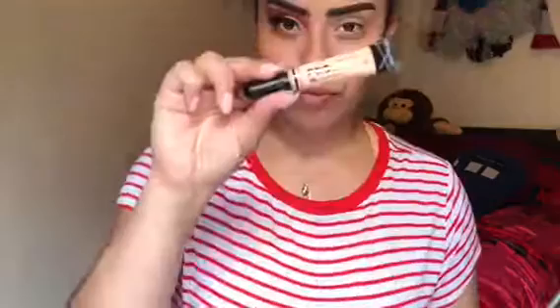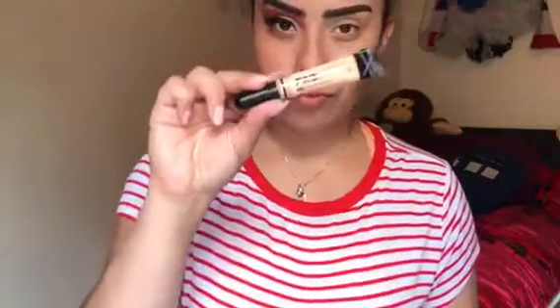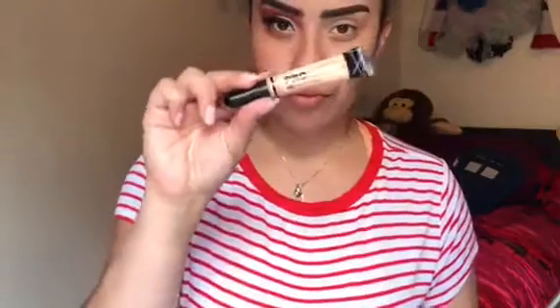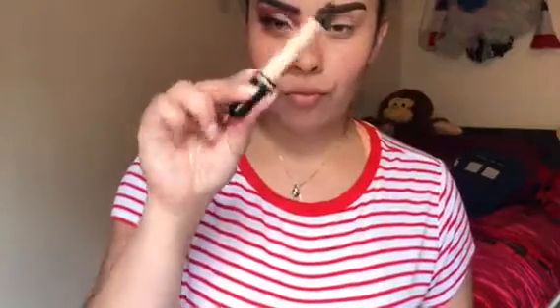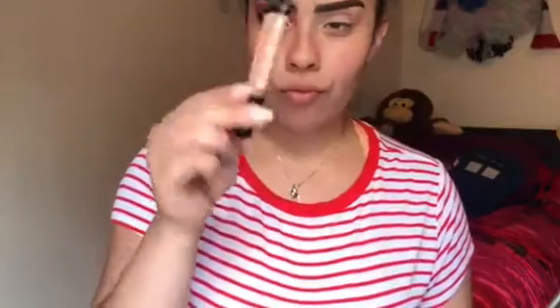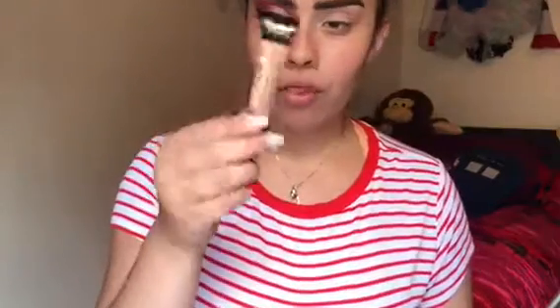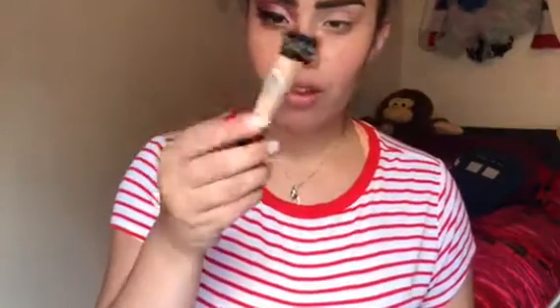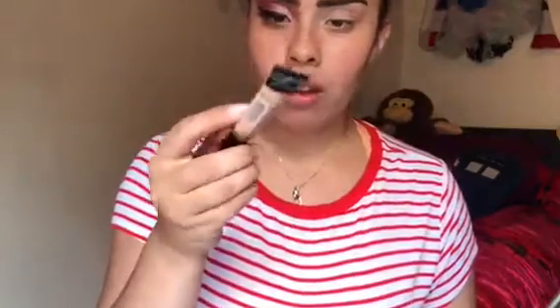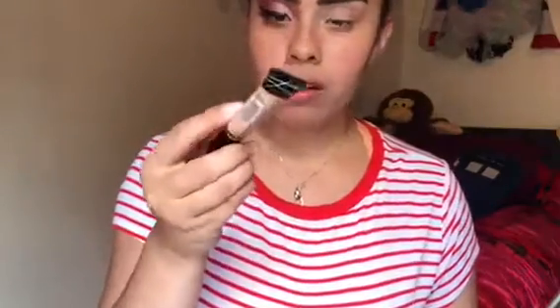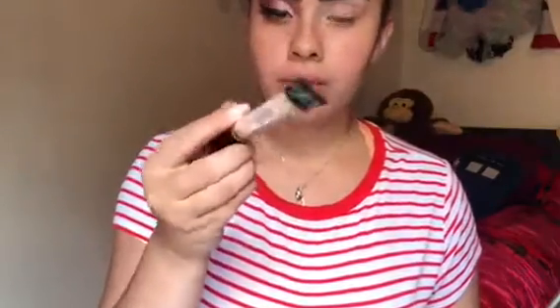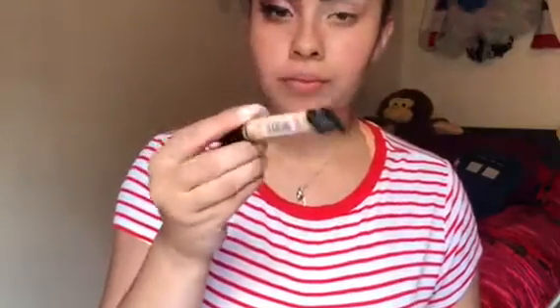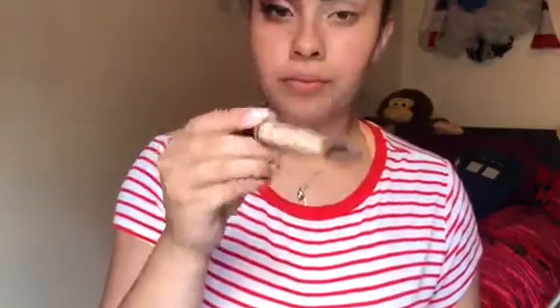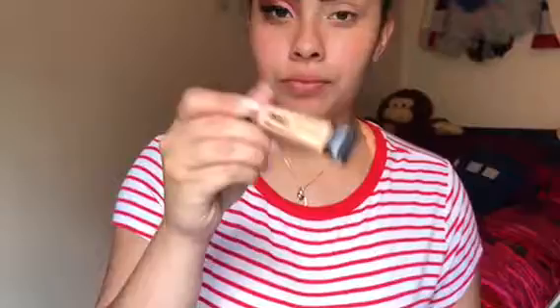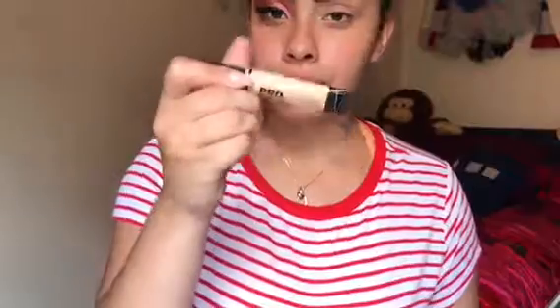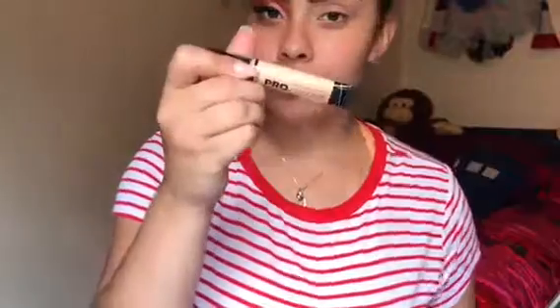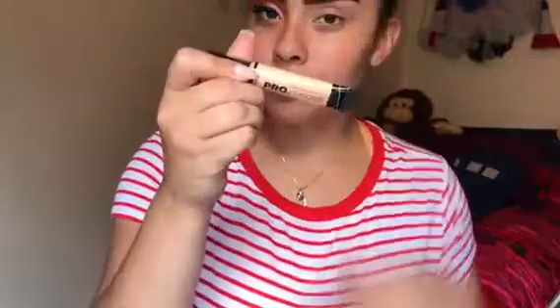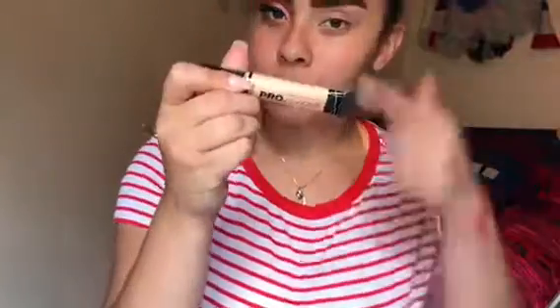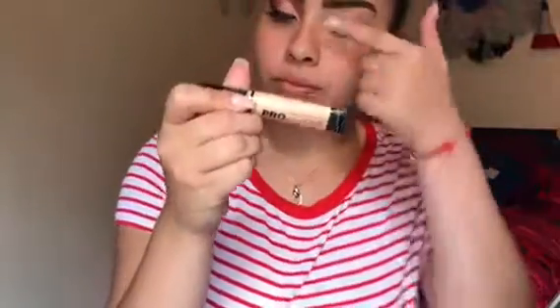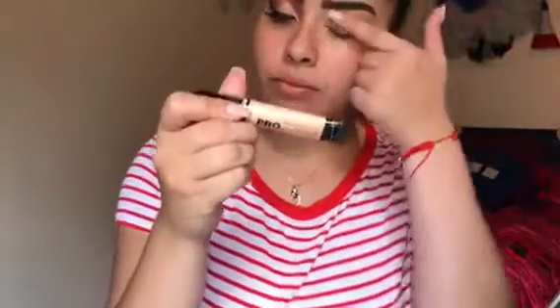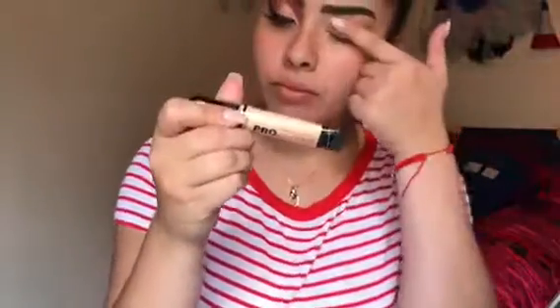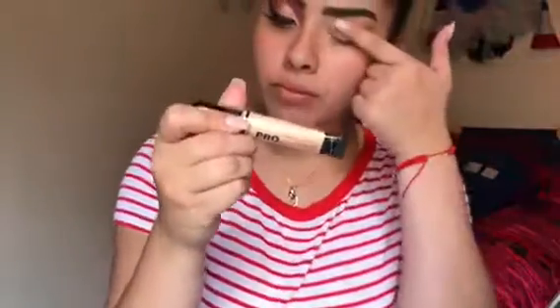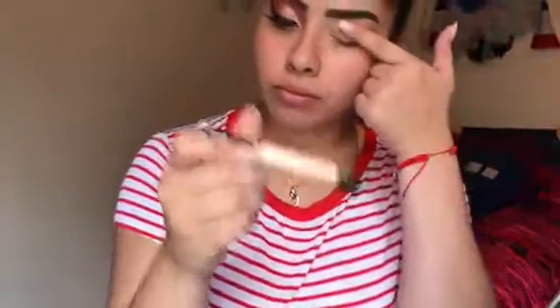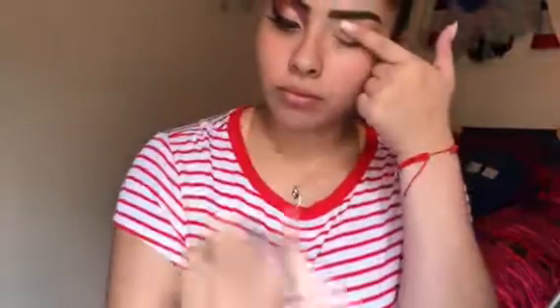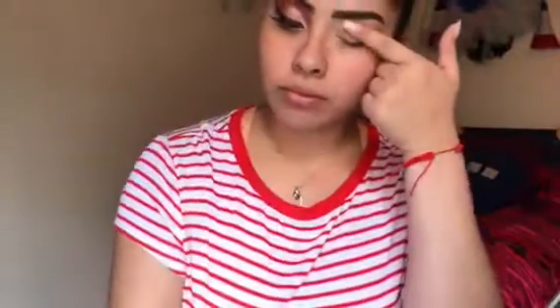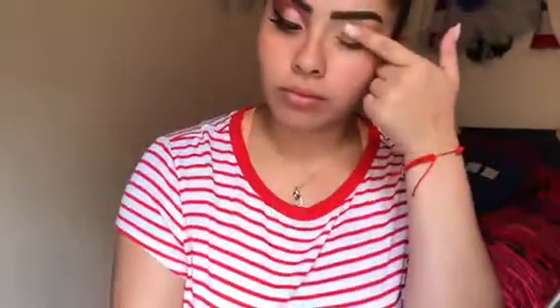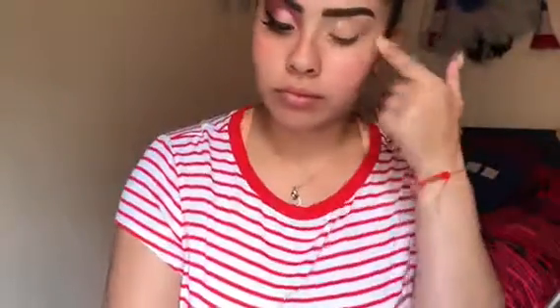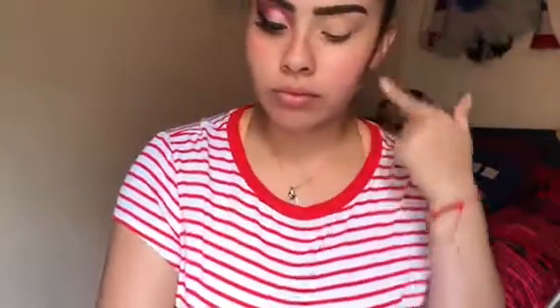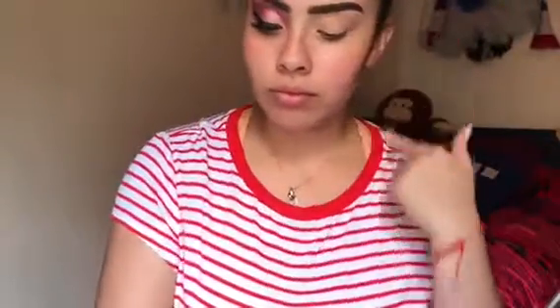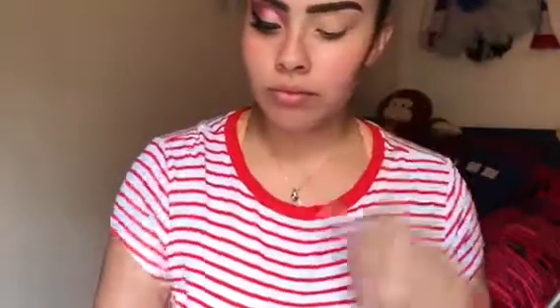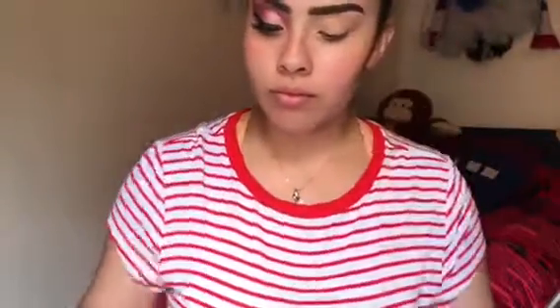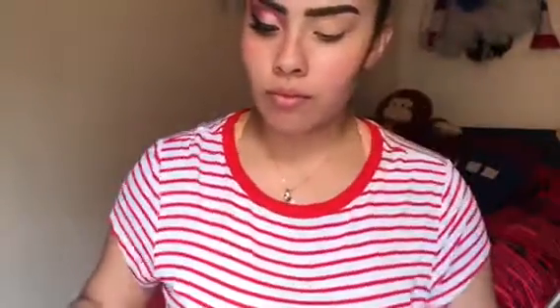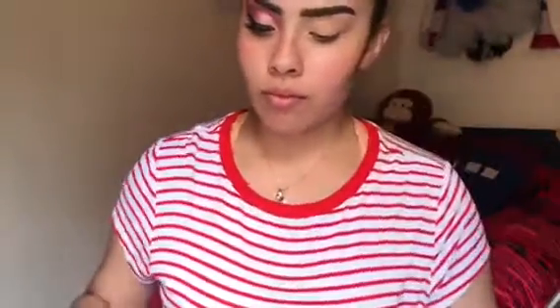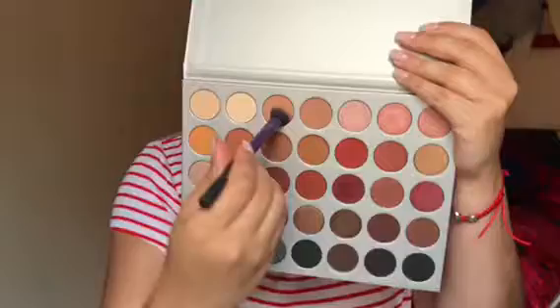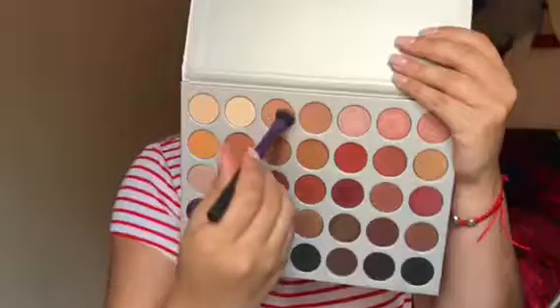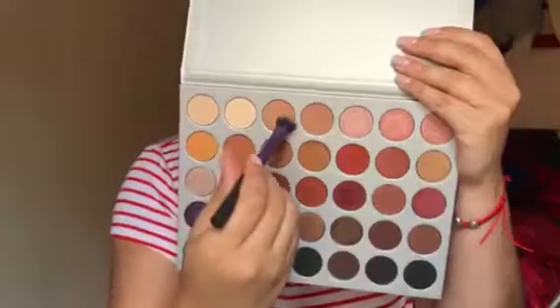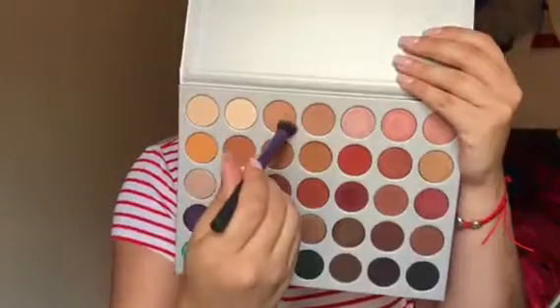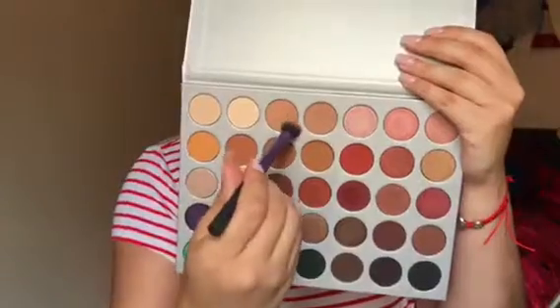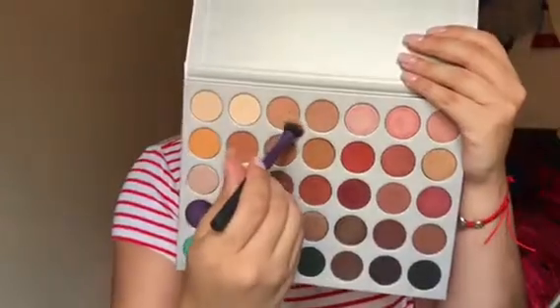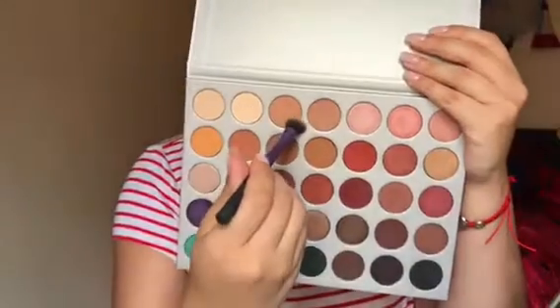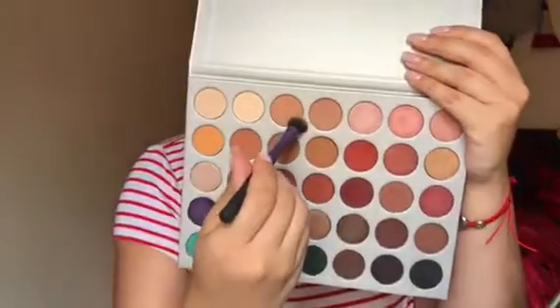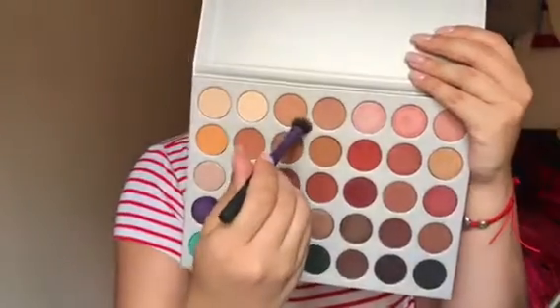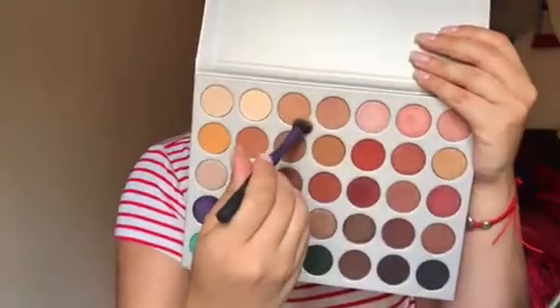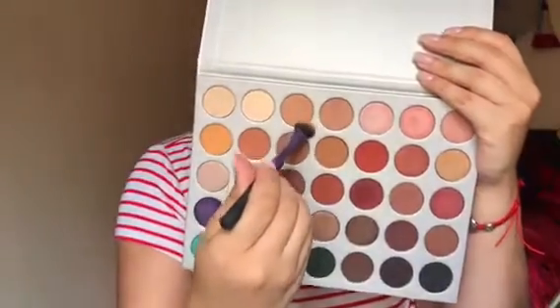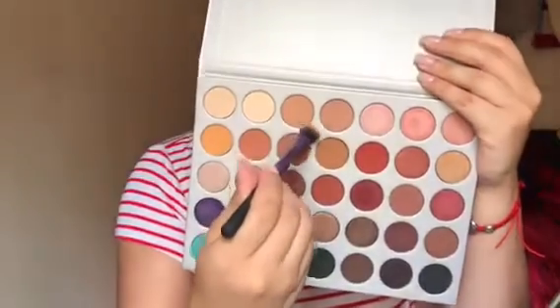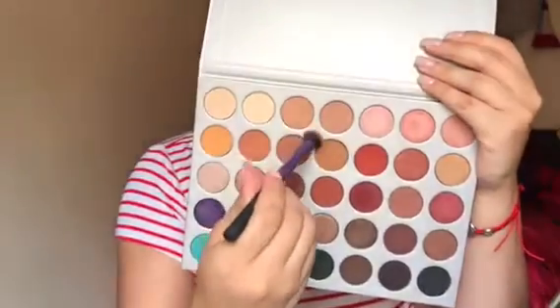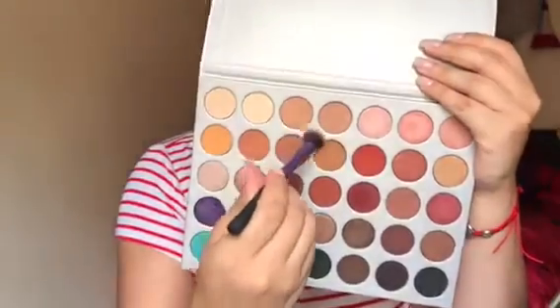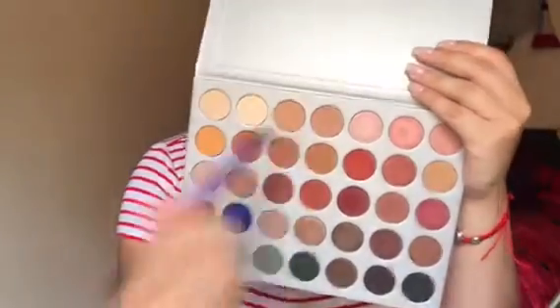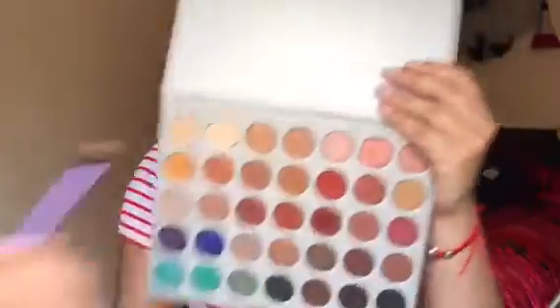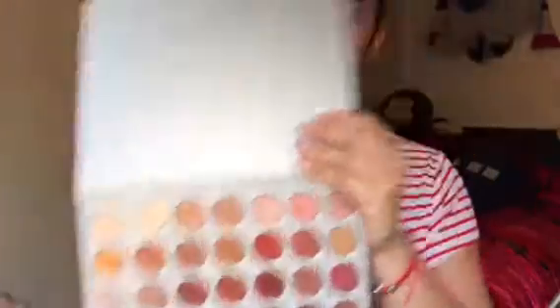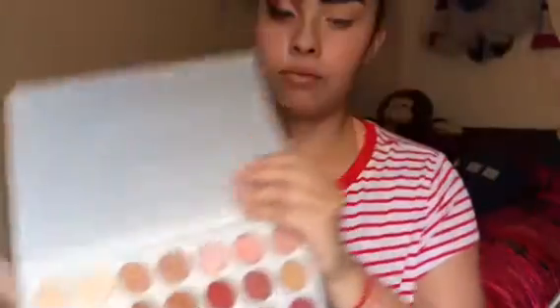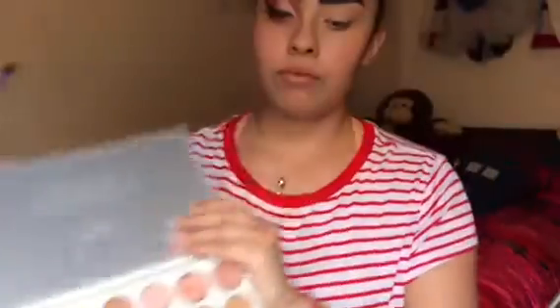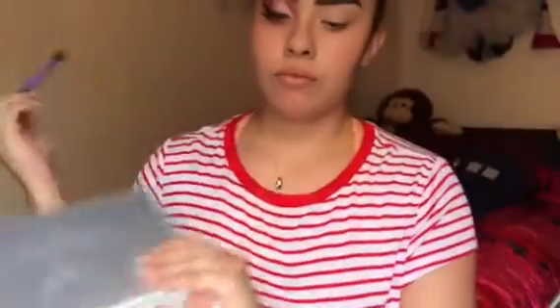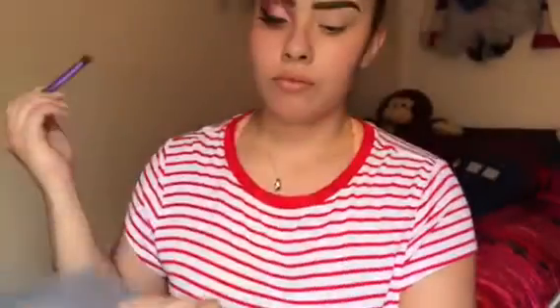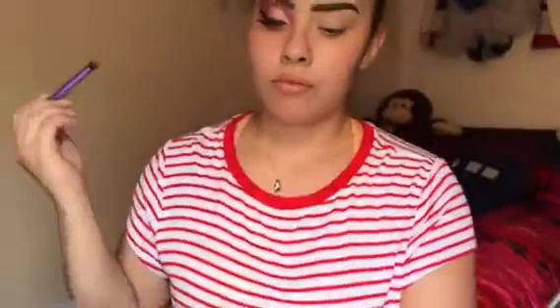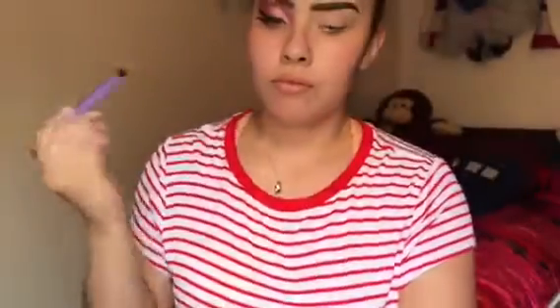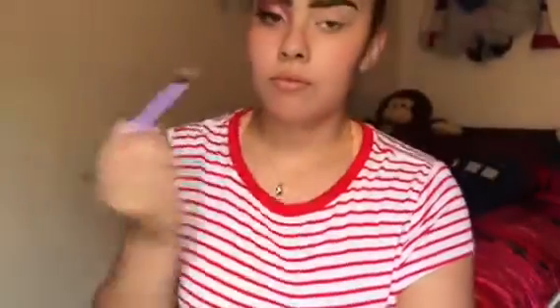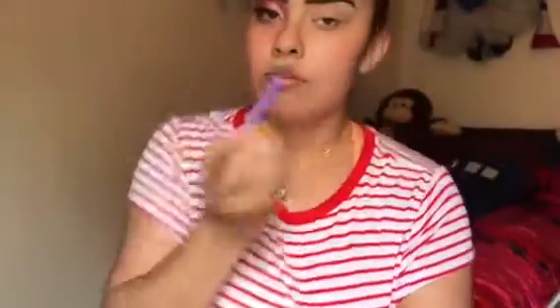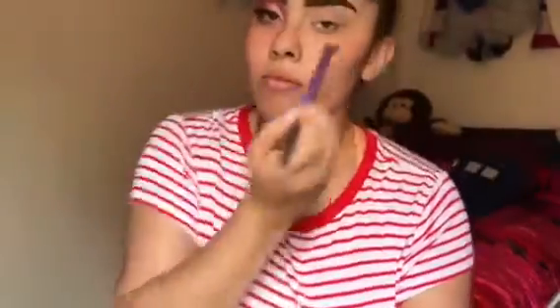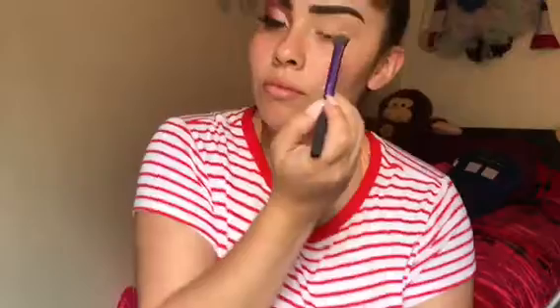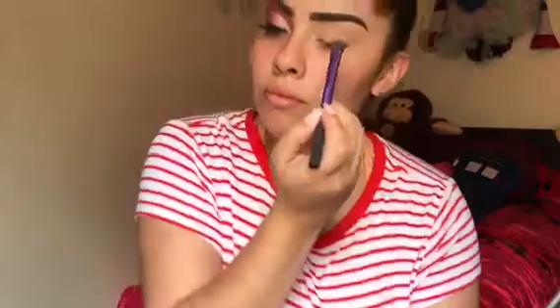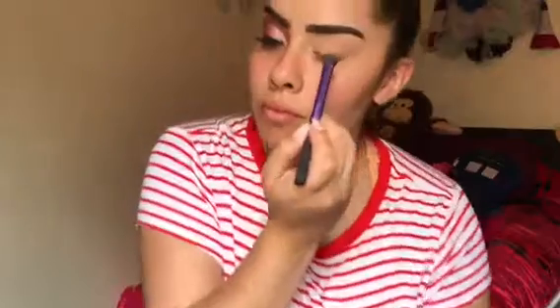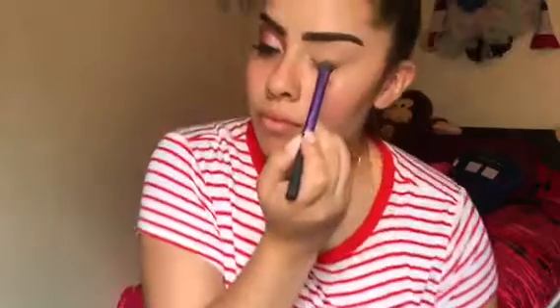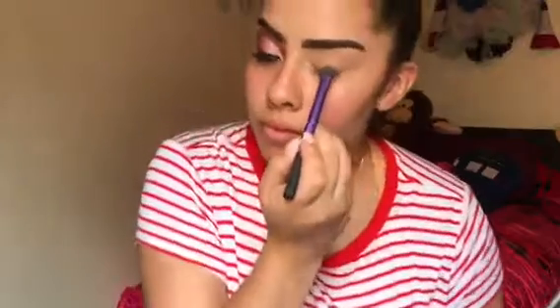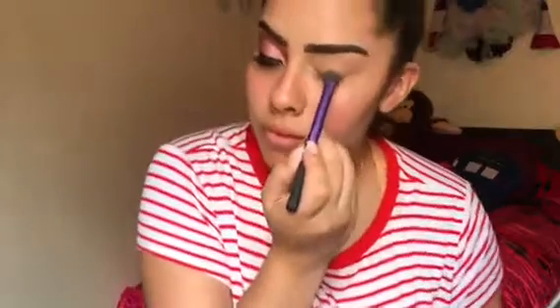My eyes are already primed with this pro concealer primer and I'm just gonna take the shadow right here to set the concealer on my eyes.